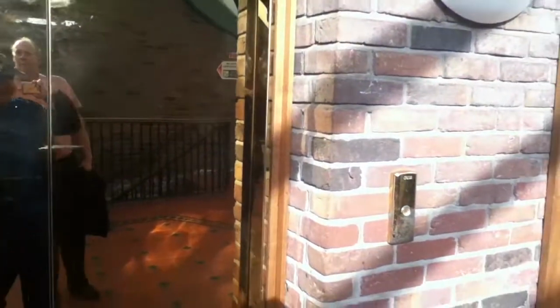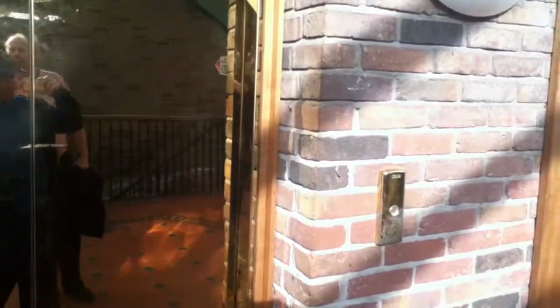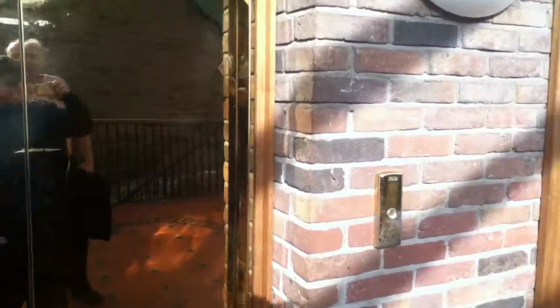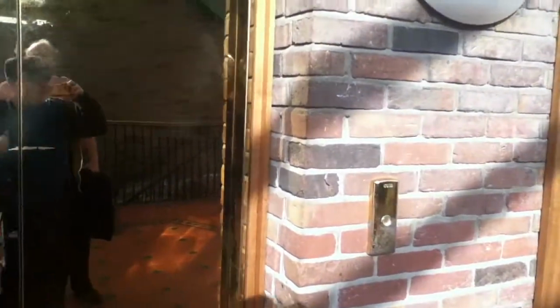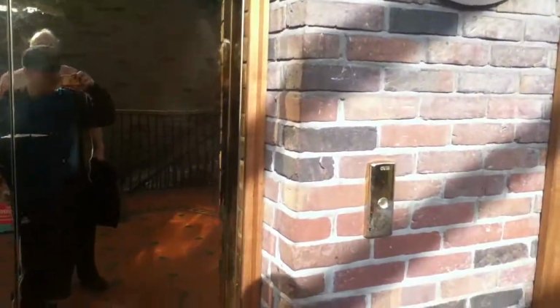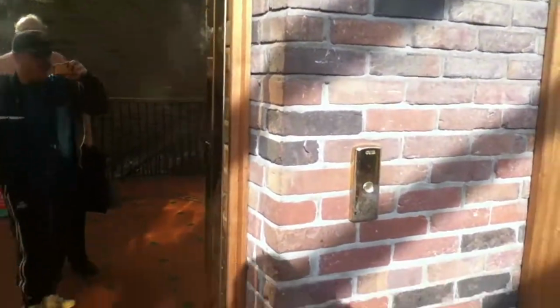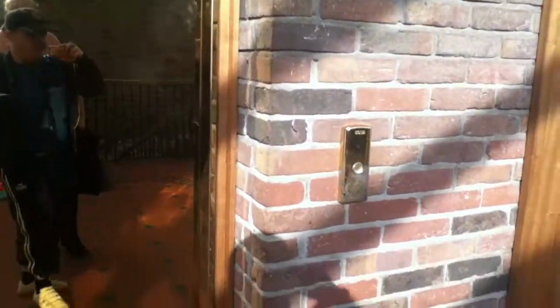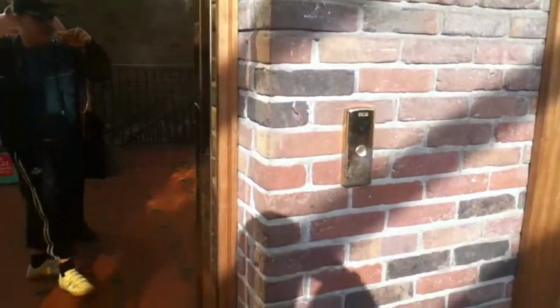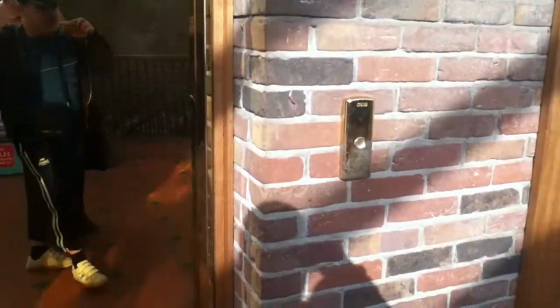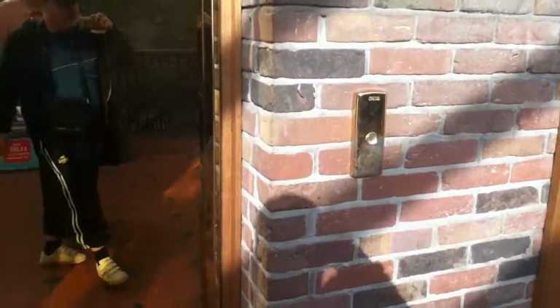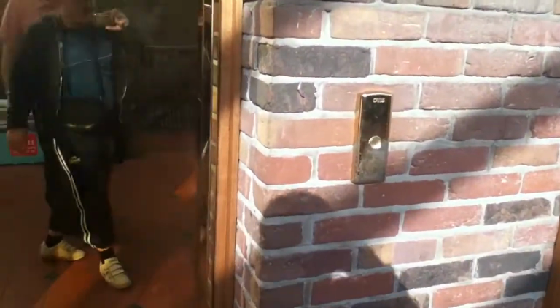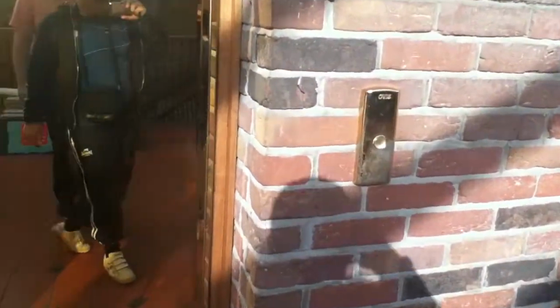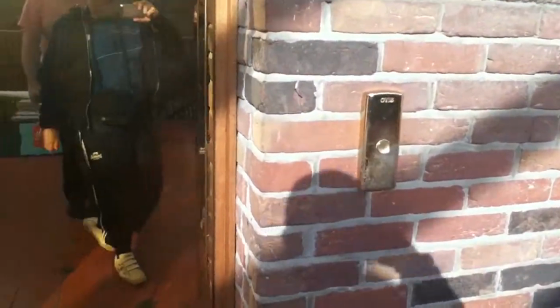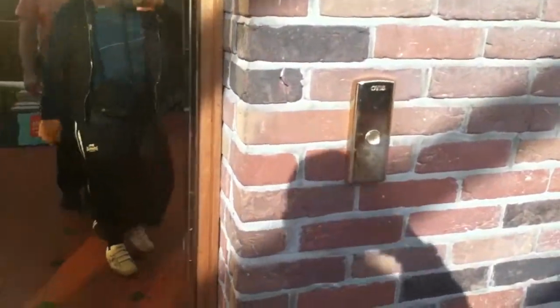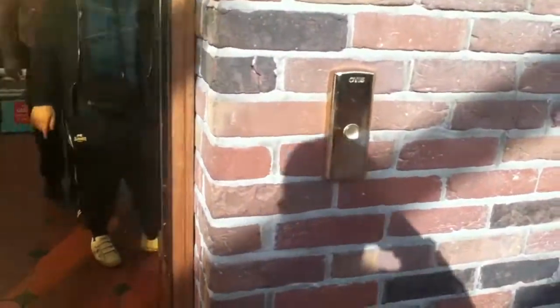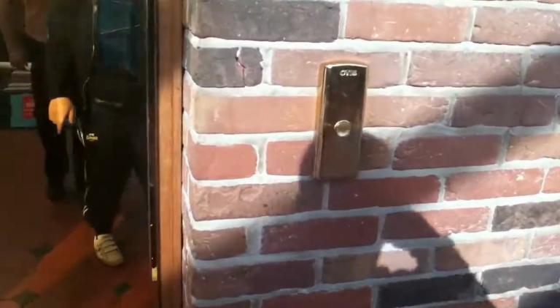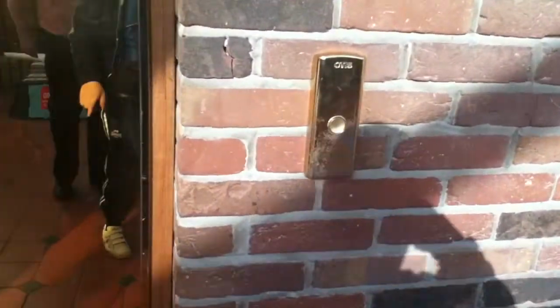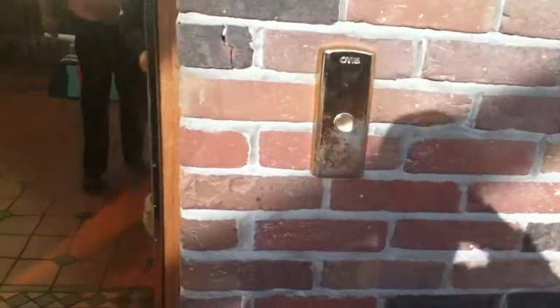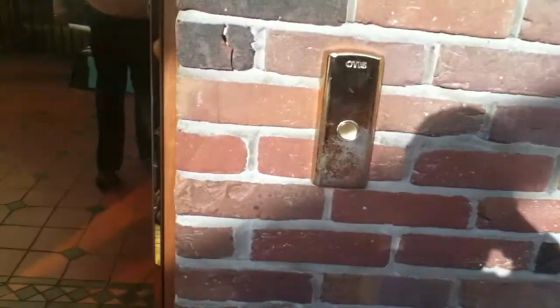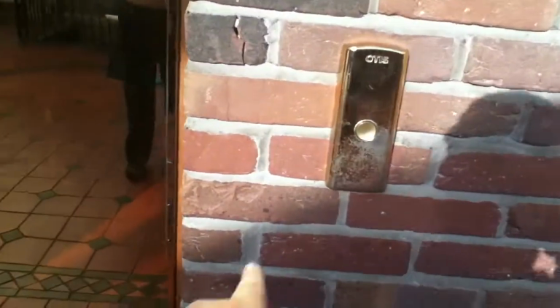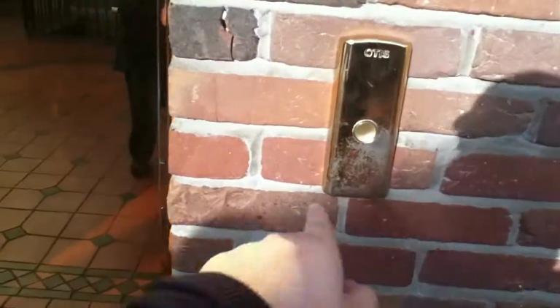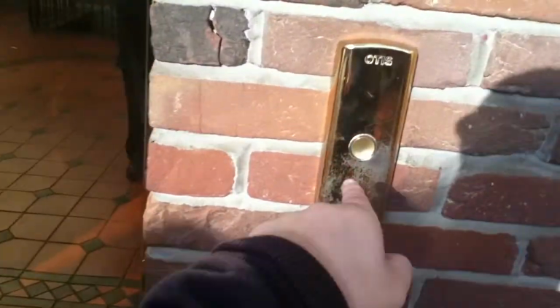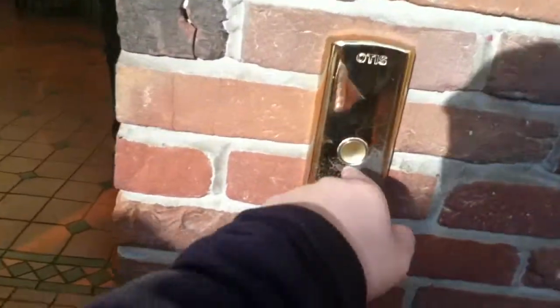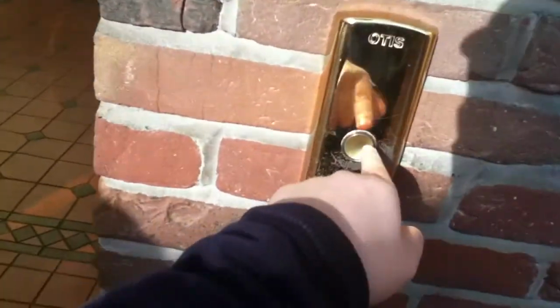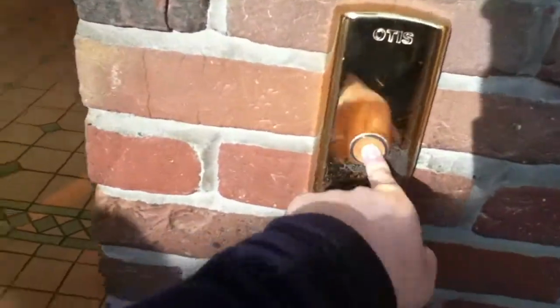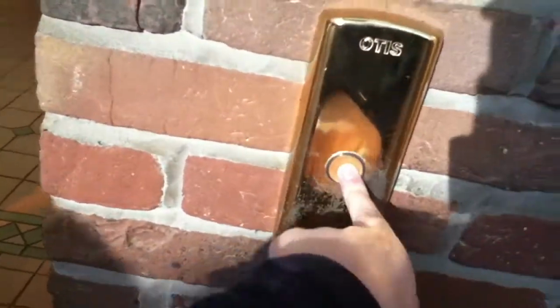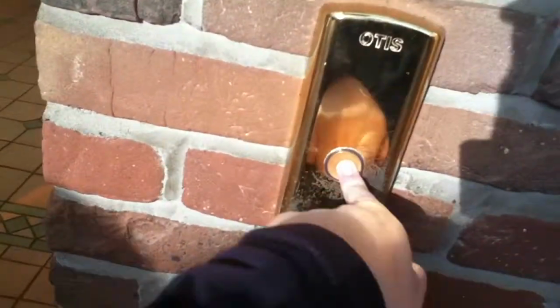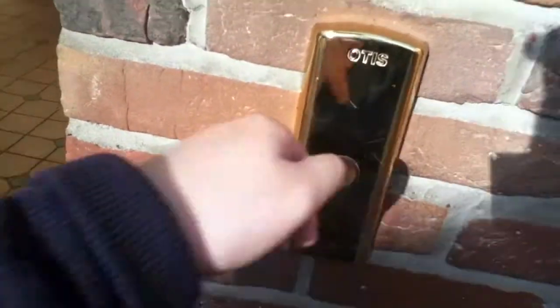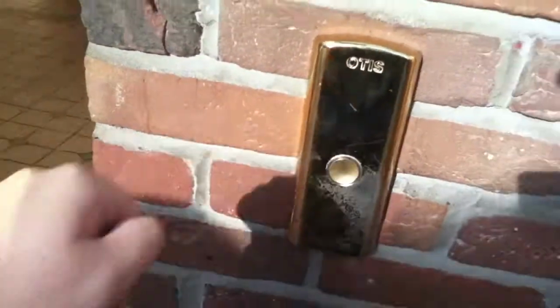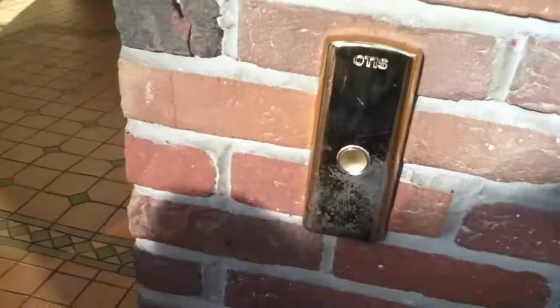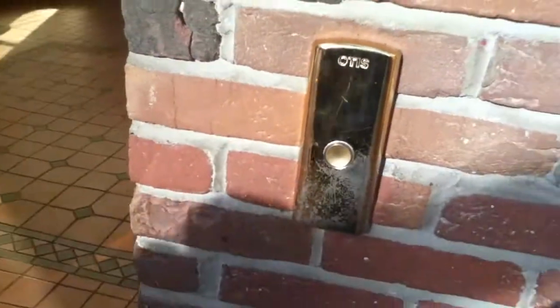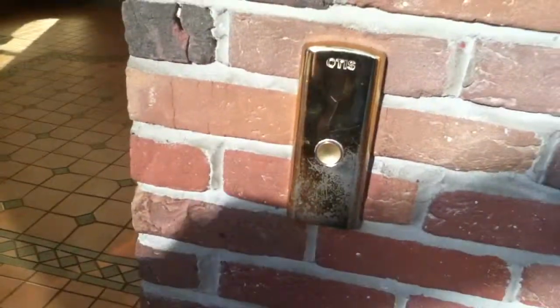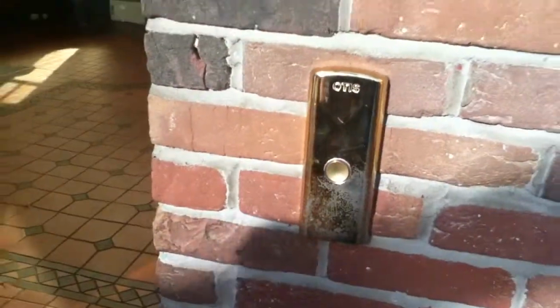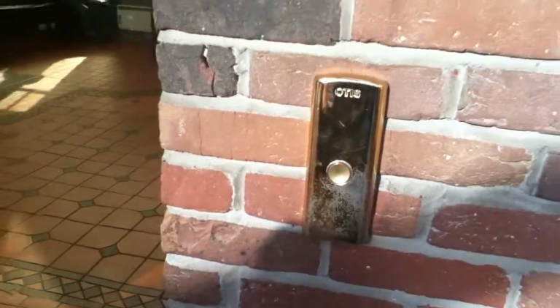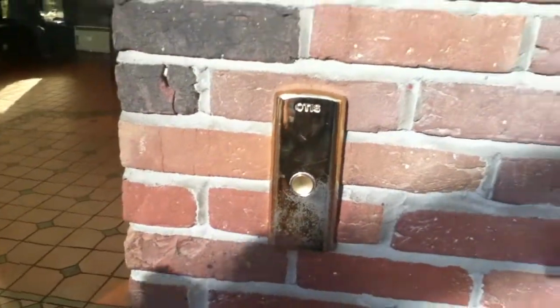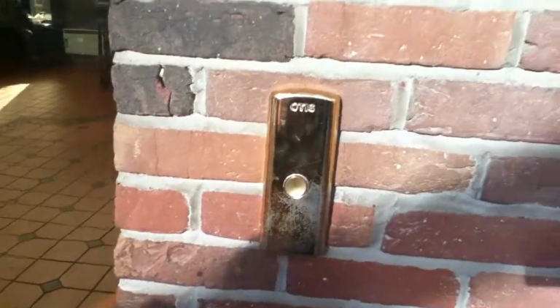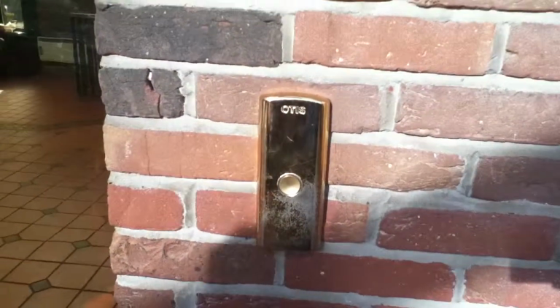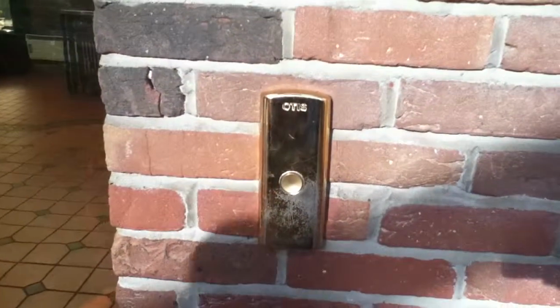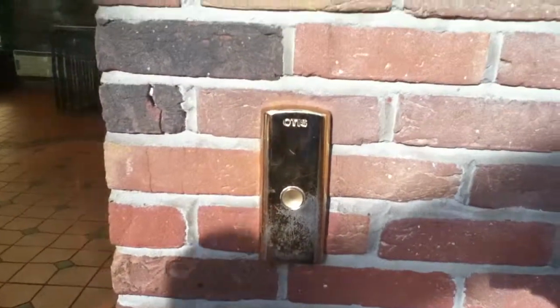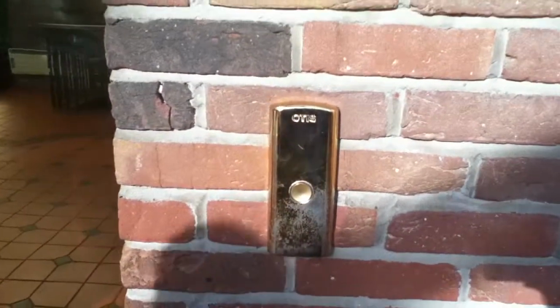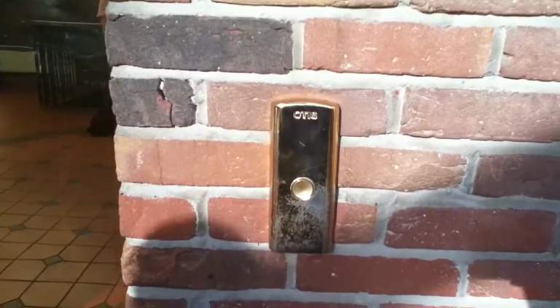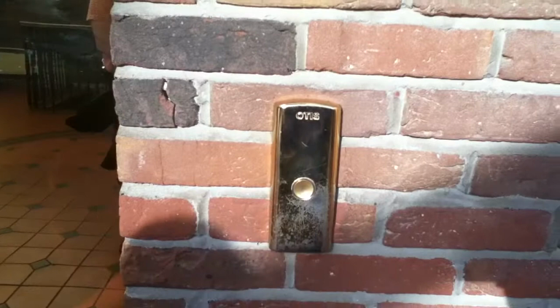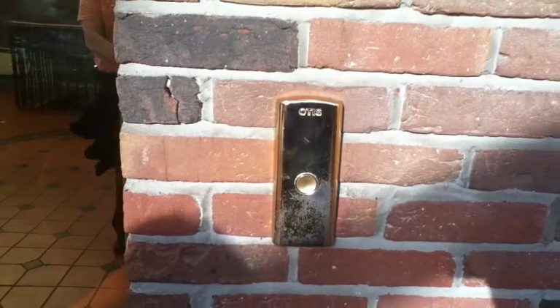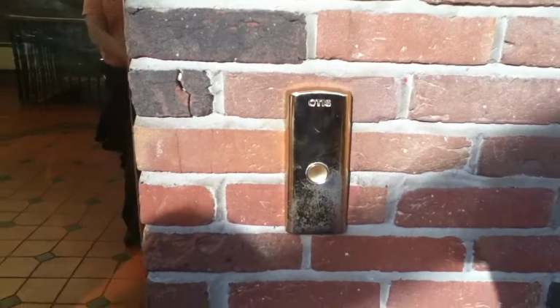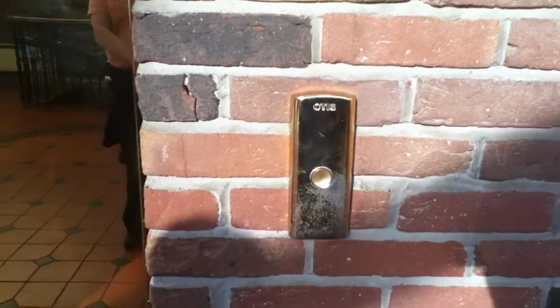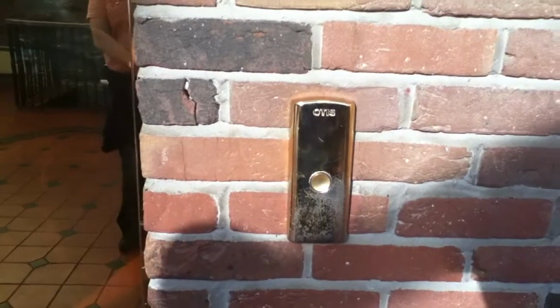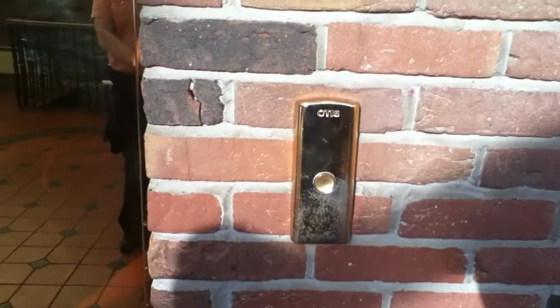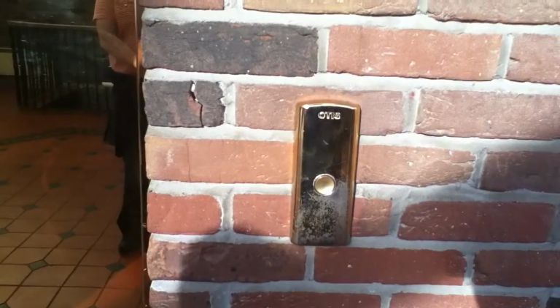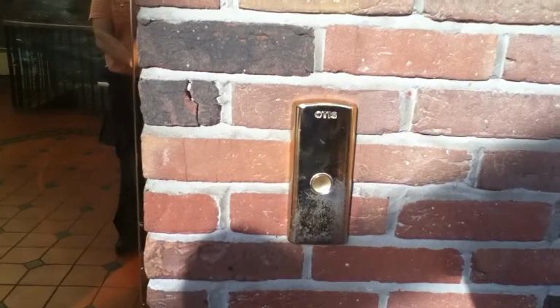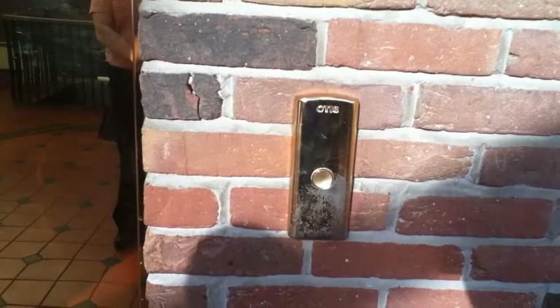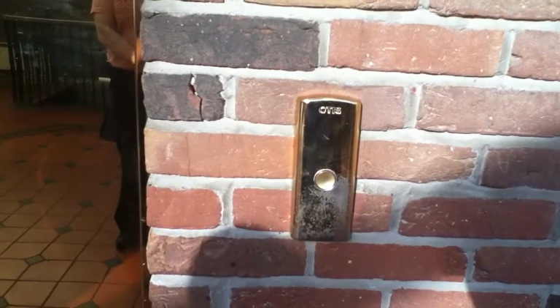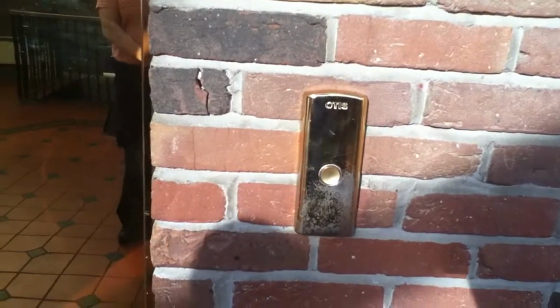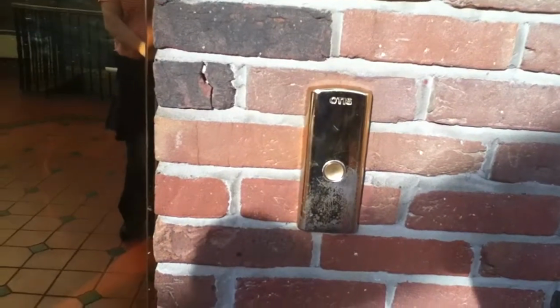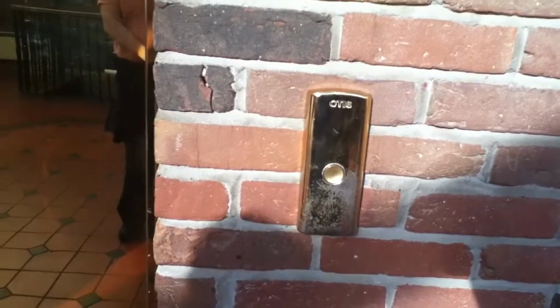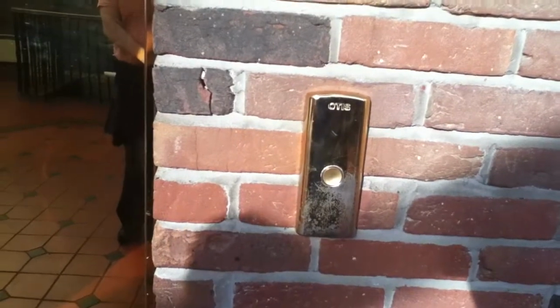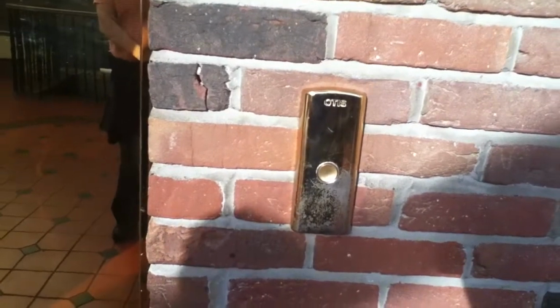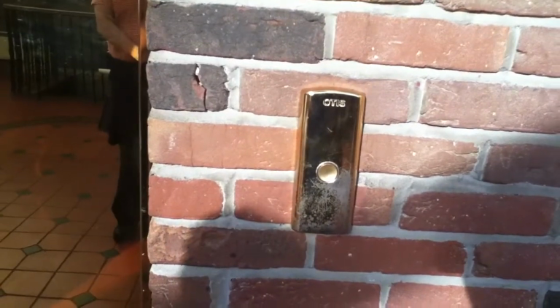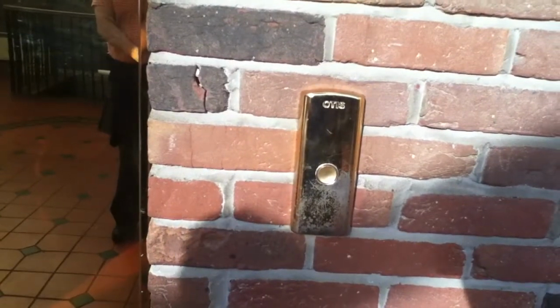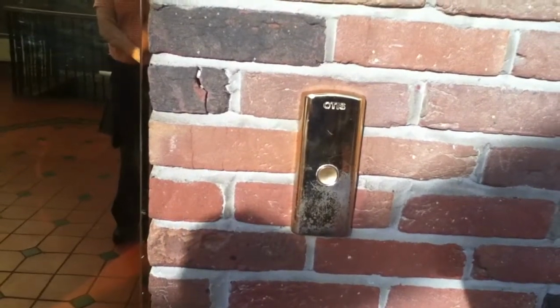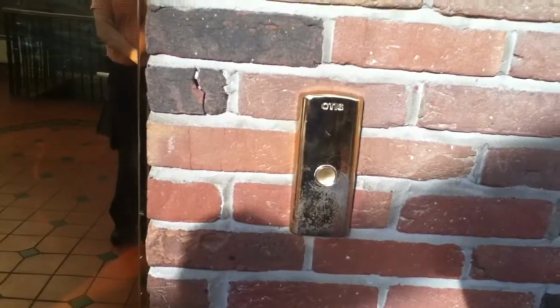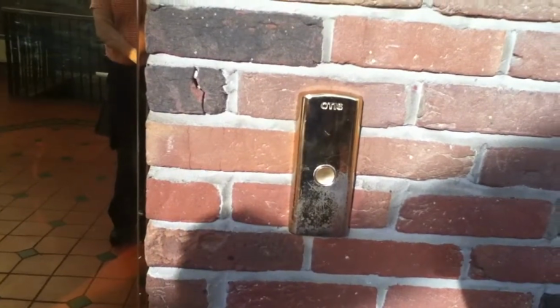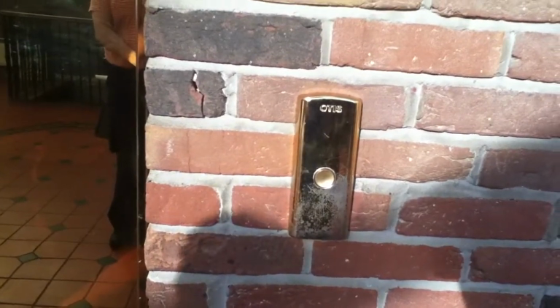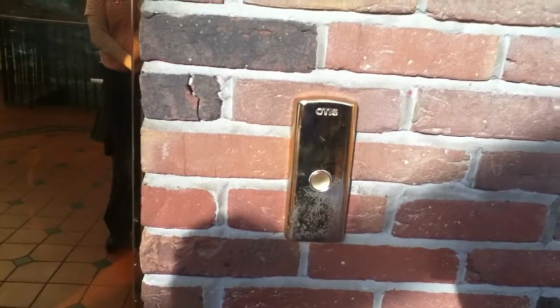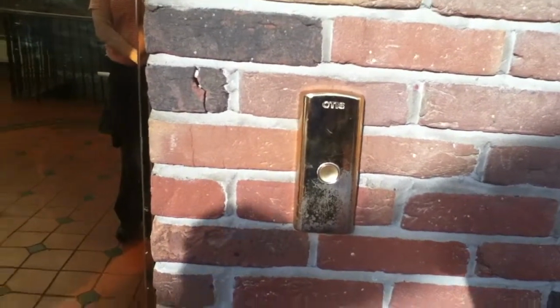This is the elevator at the Lisburn Square, Lisburn City. It's an Otis 2000H, all this hydraulic.